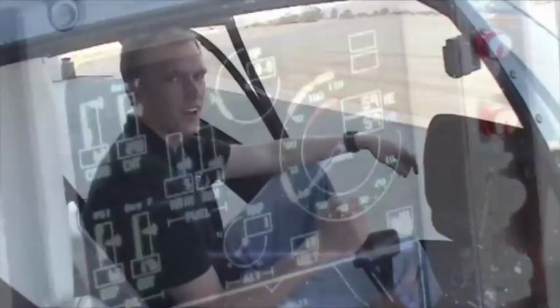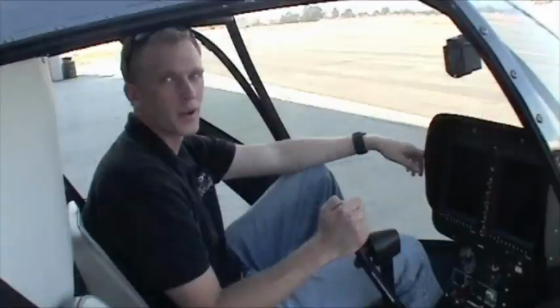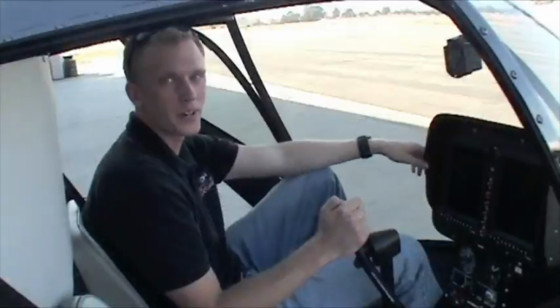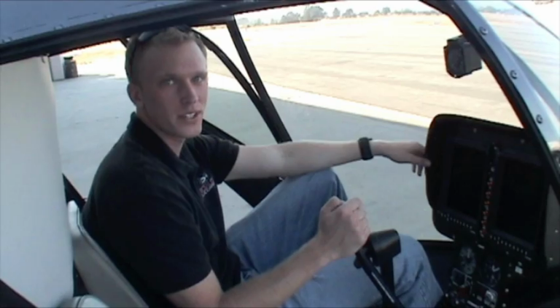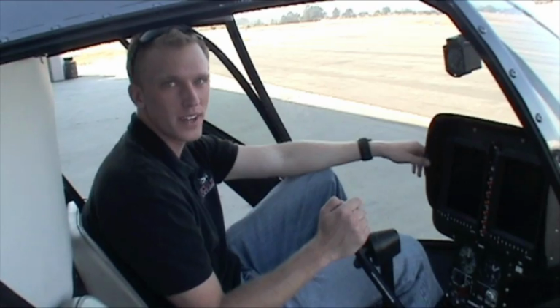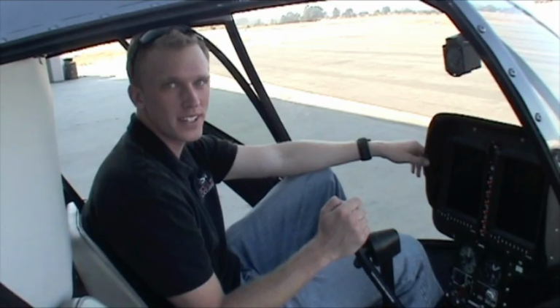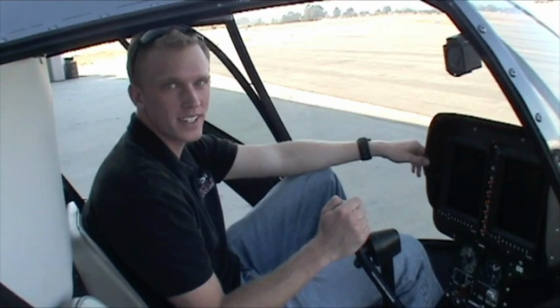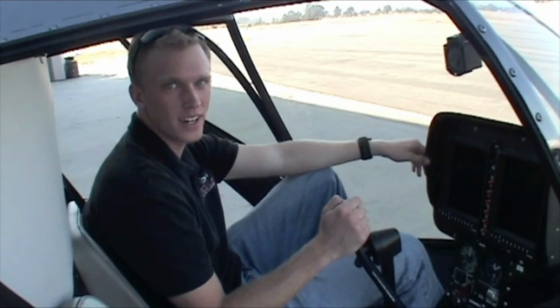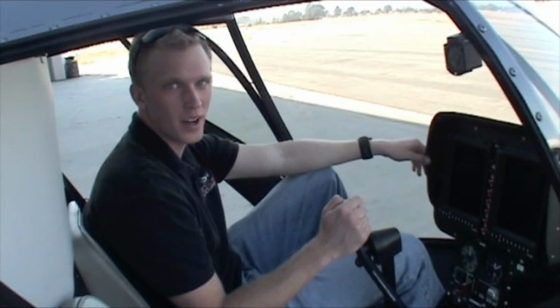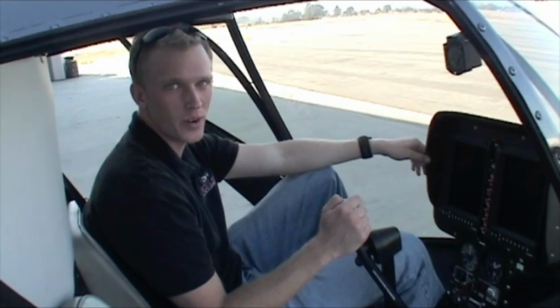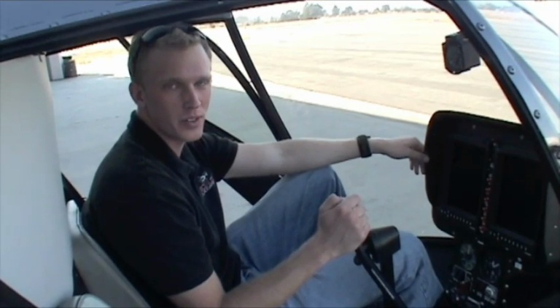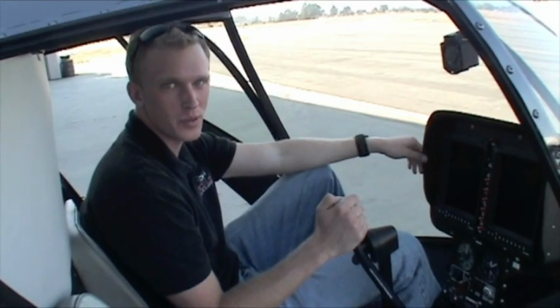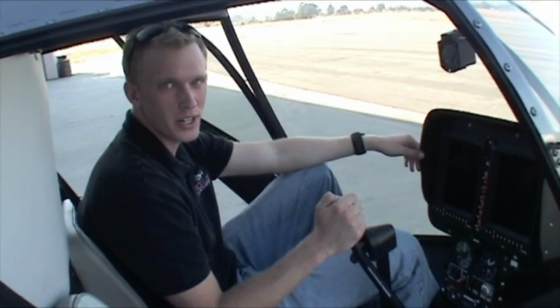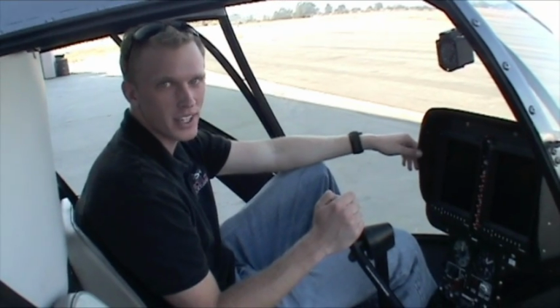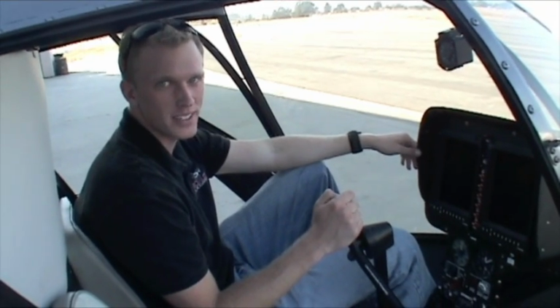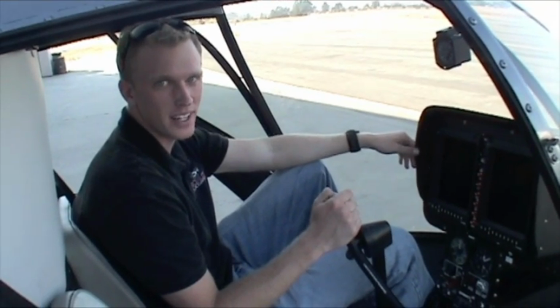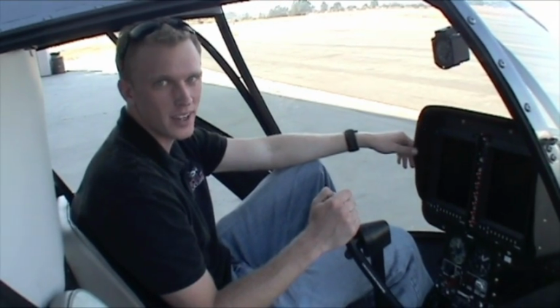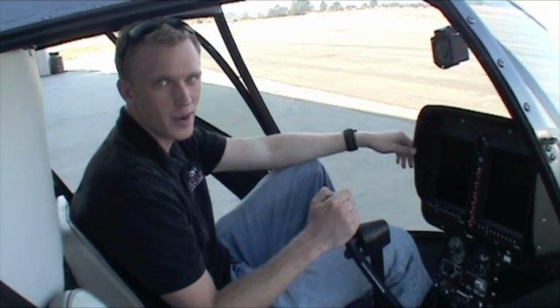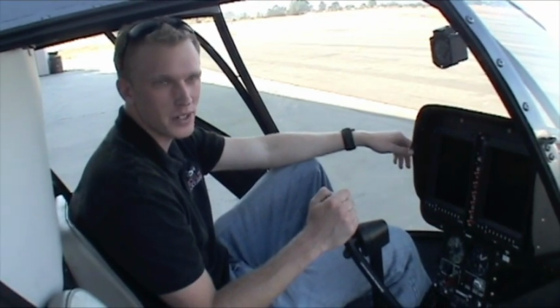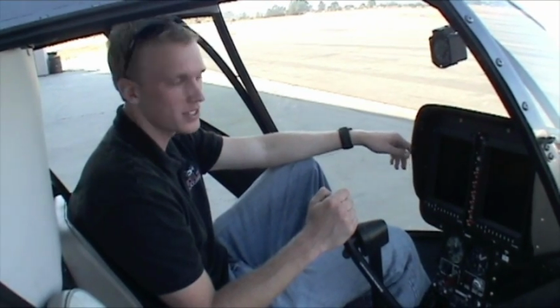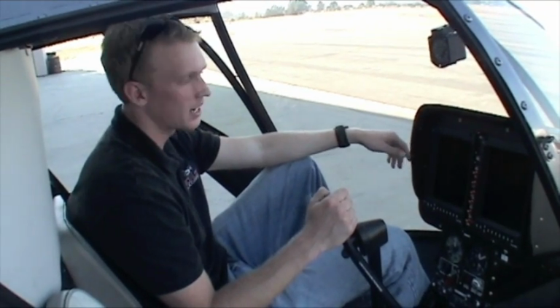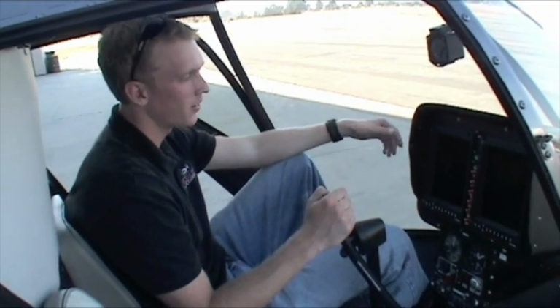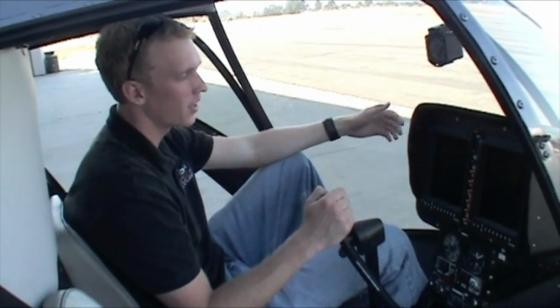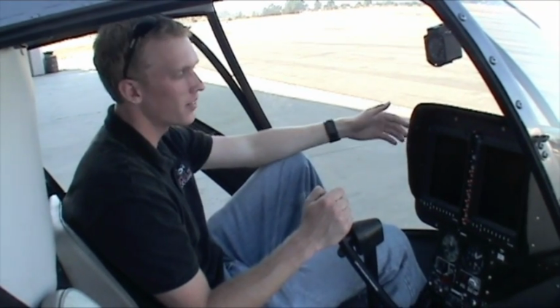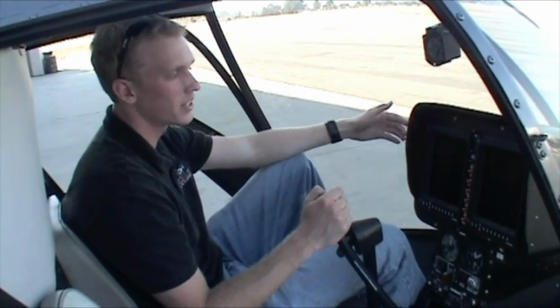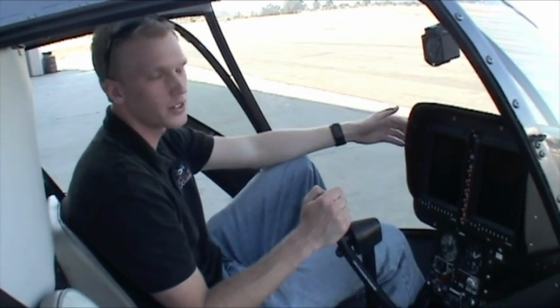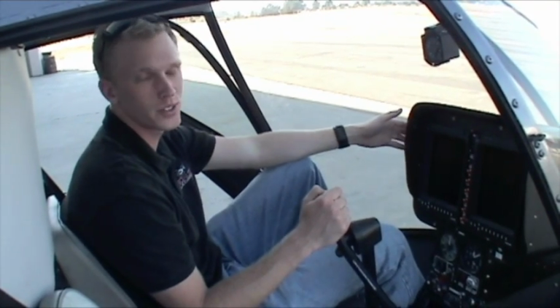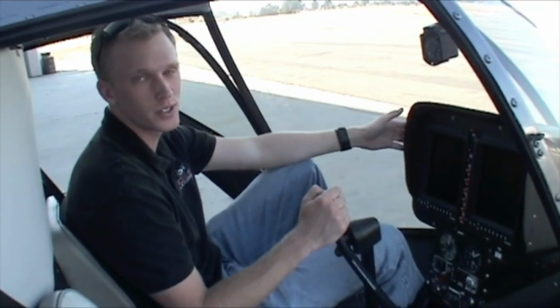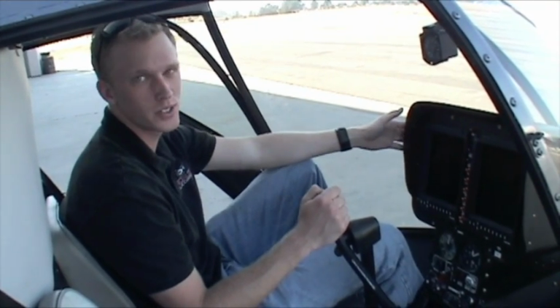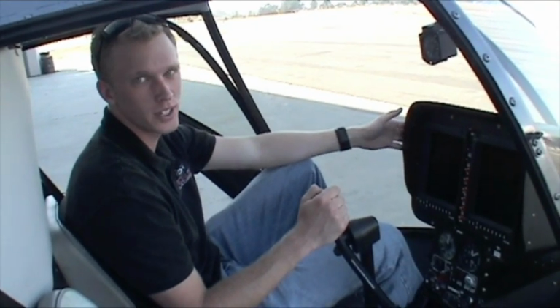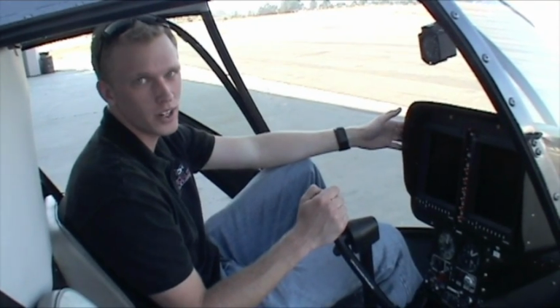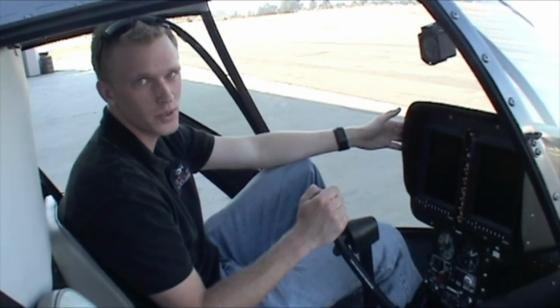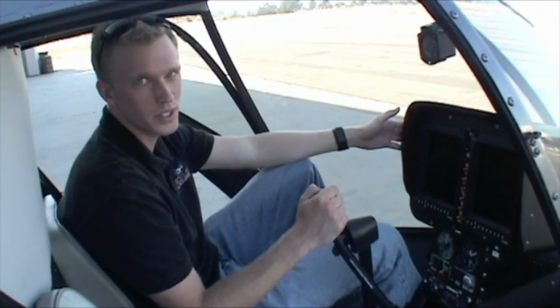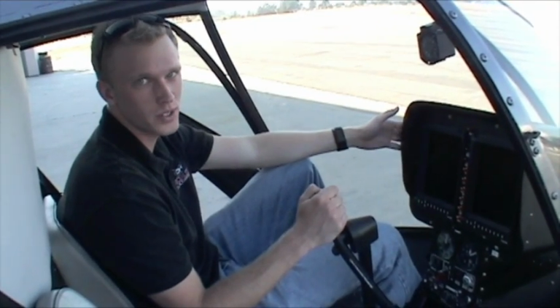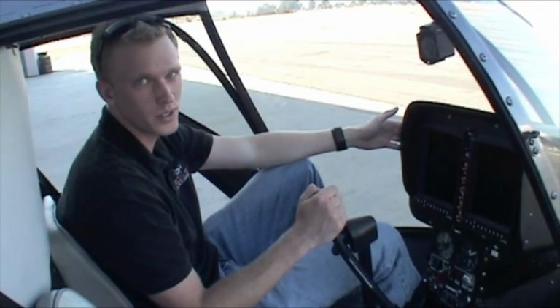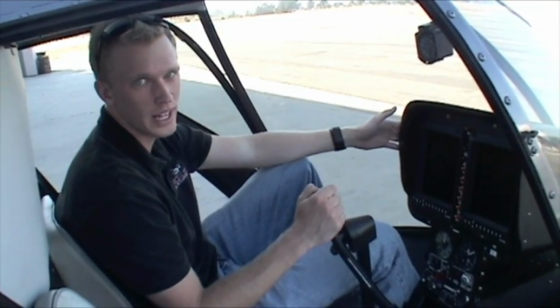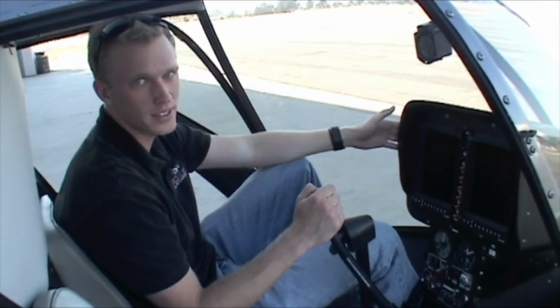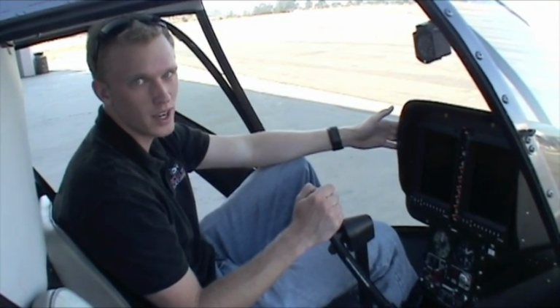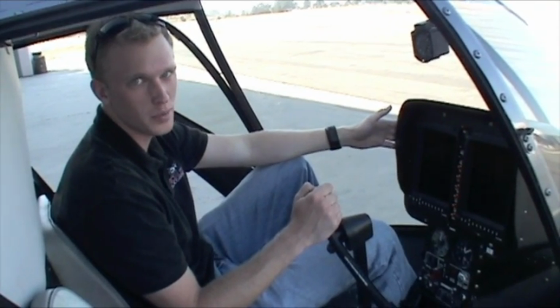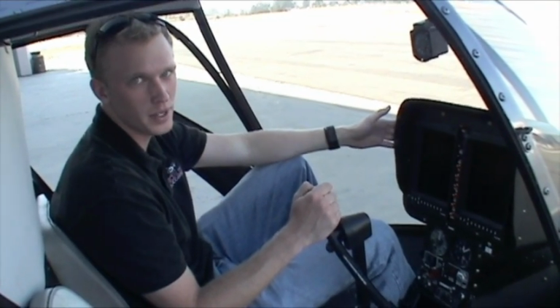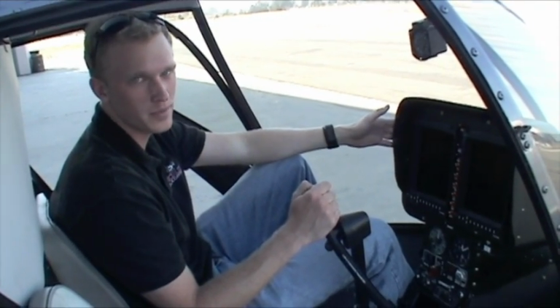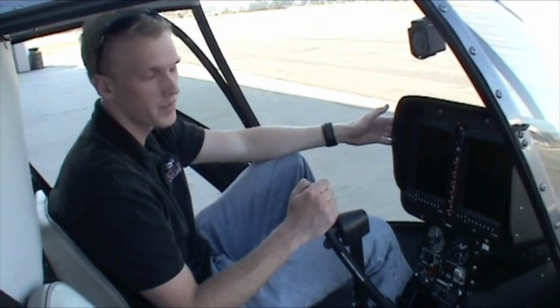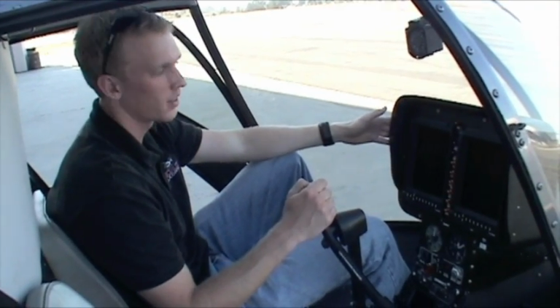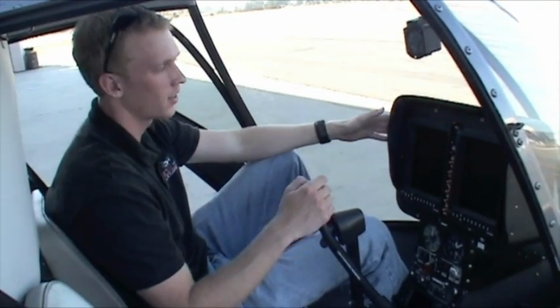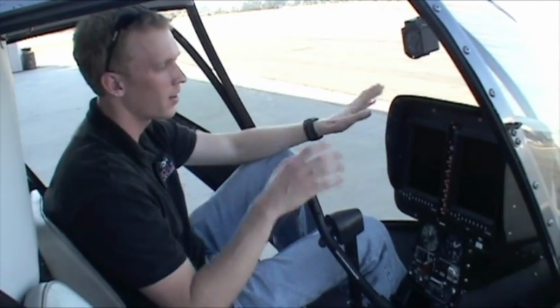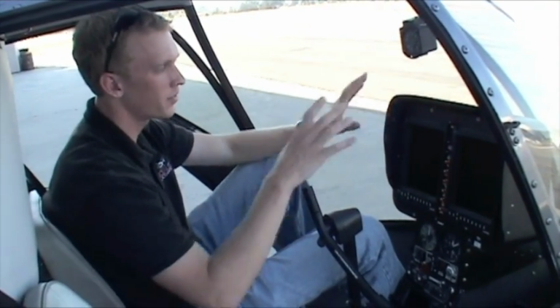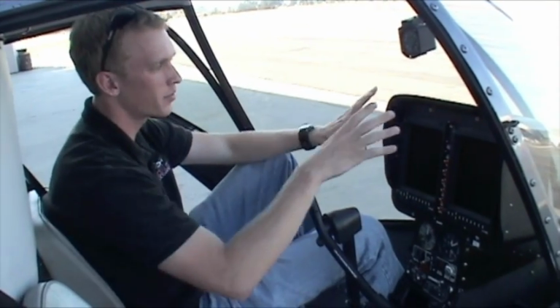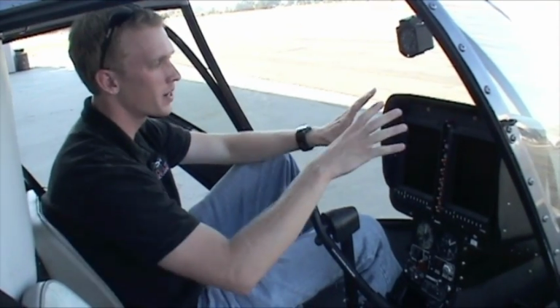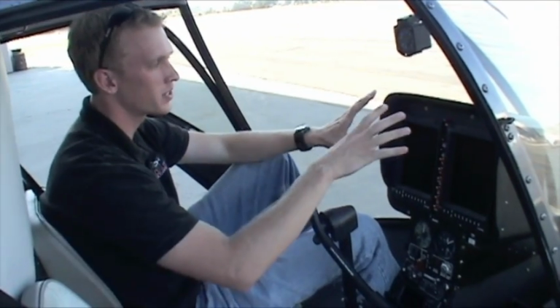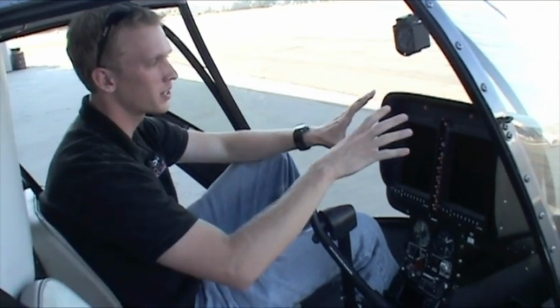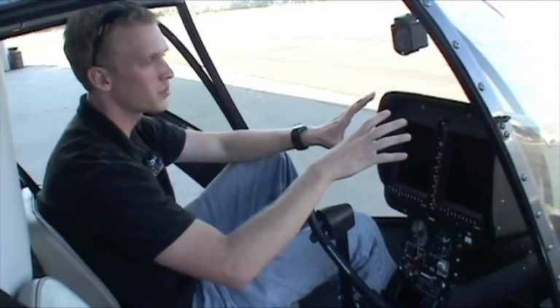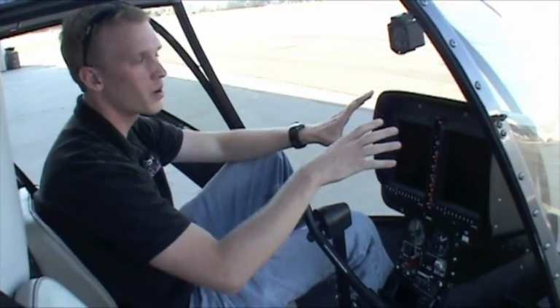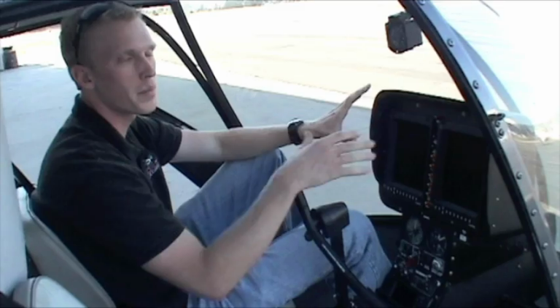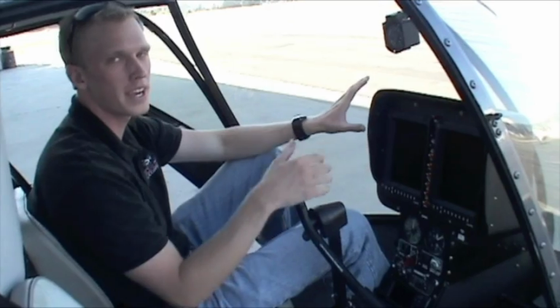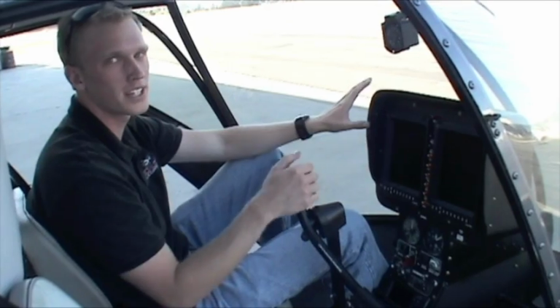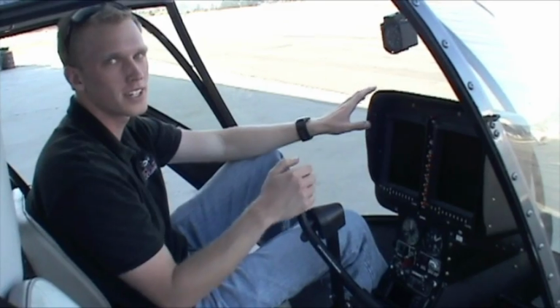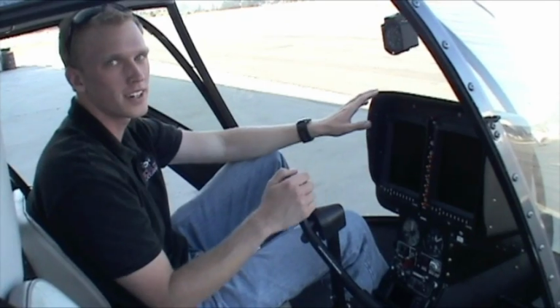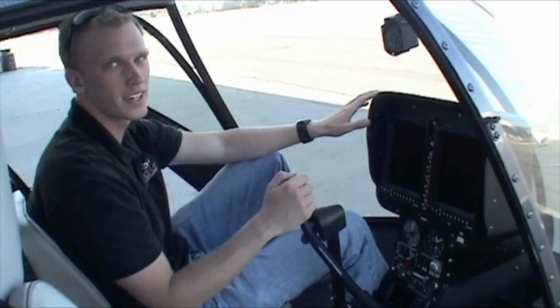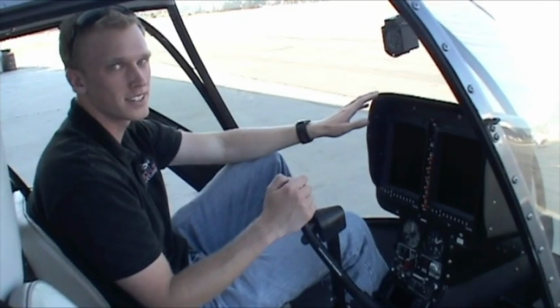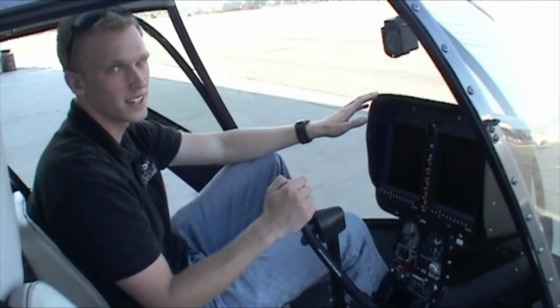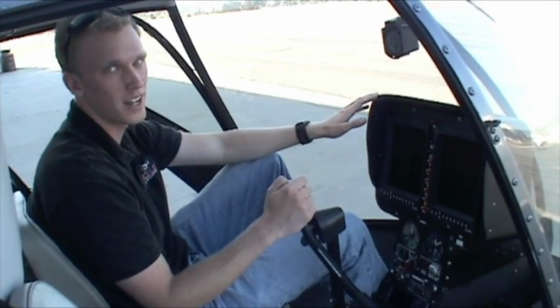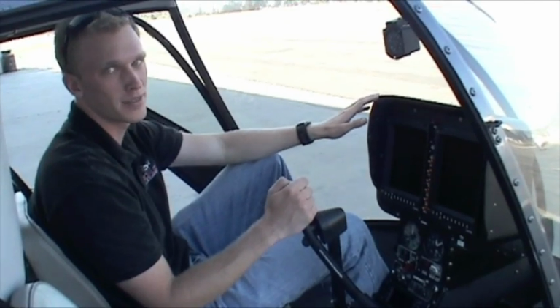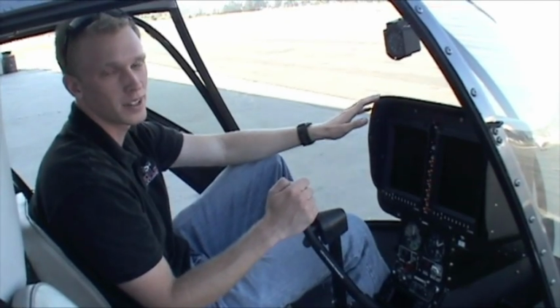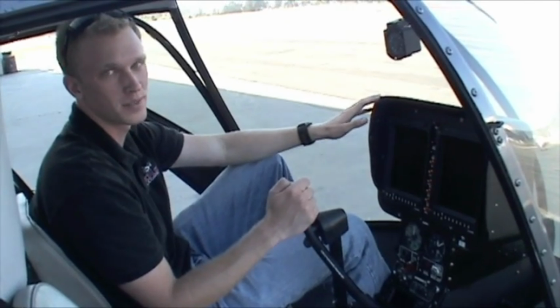I'm Chris Venson and I work for Specialized Helicopters. I would love to introduce you to the R22 glass cockpit — a lot of information in a small package, and it's a lot of fun.